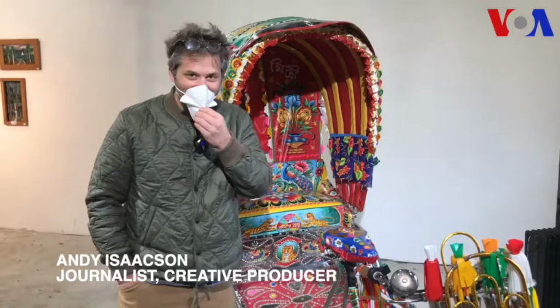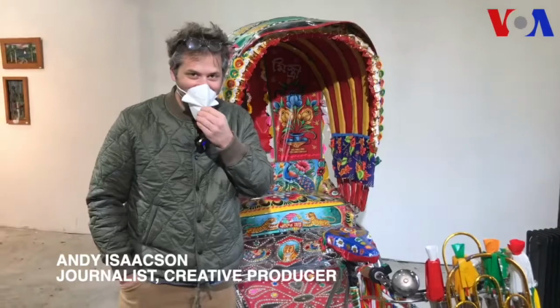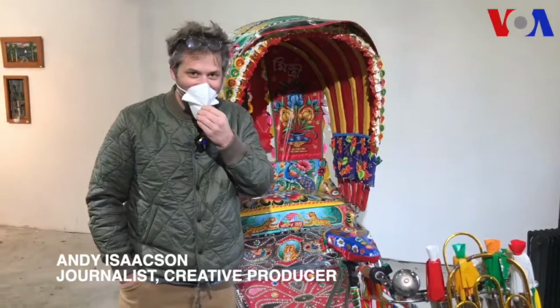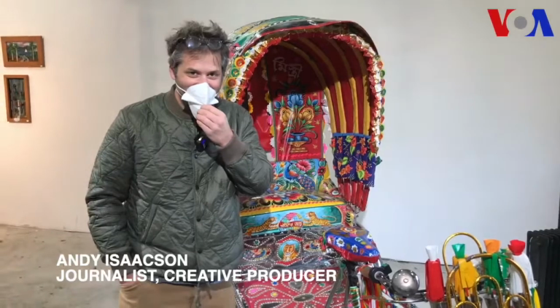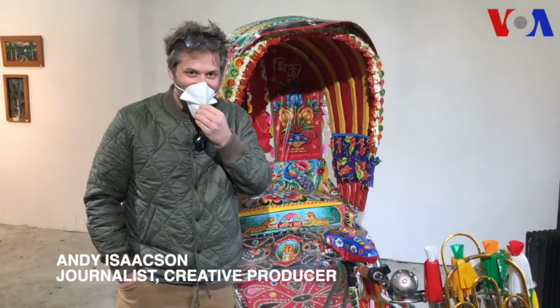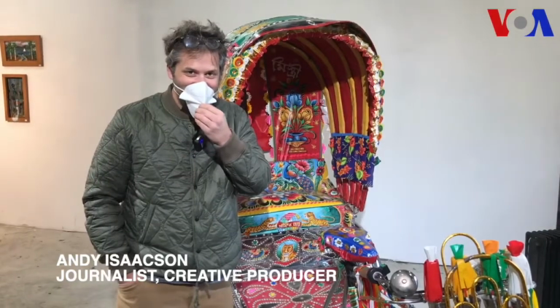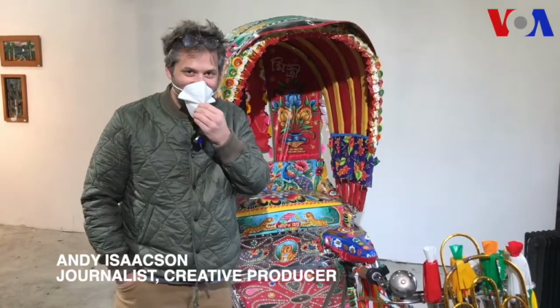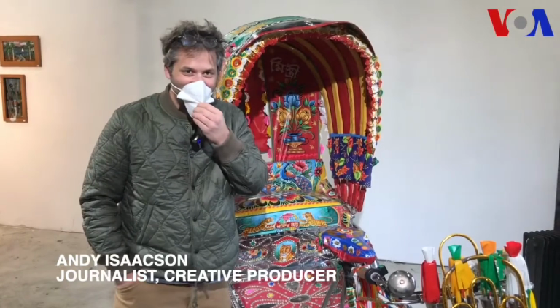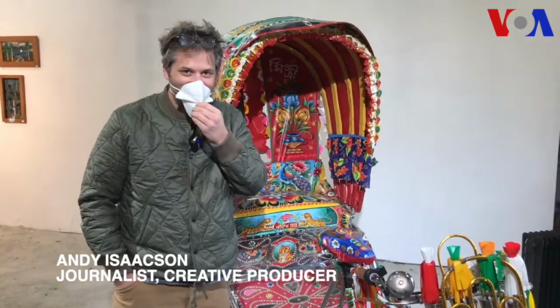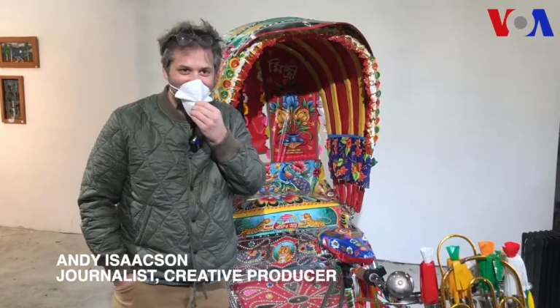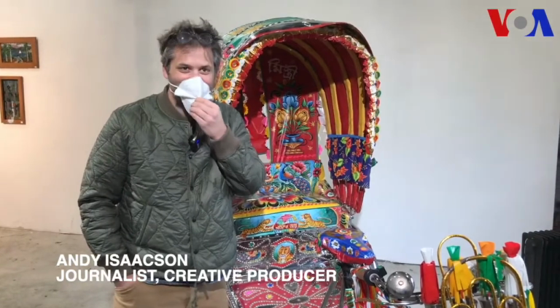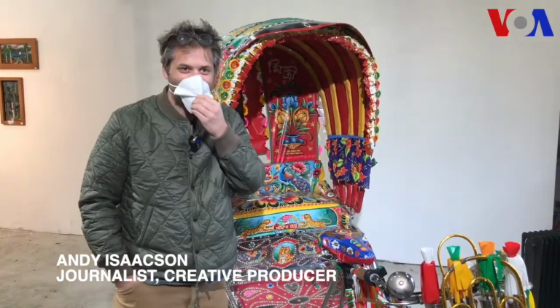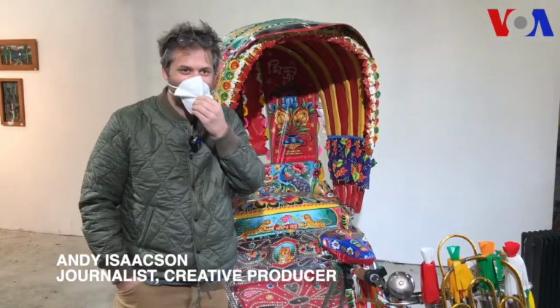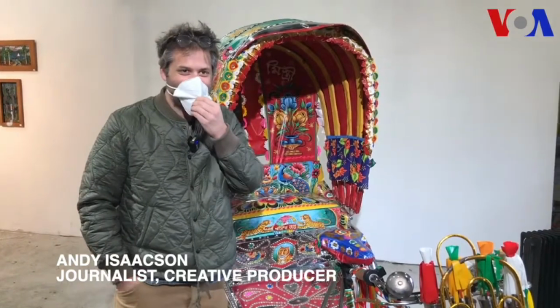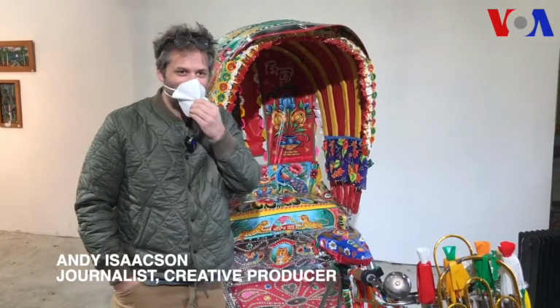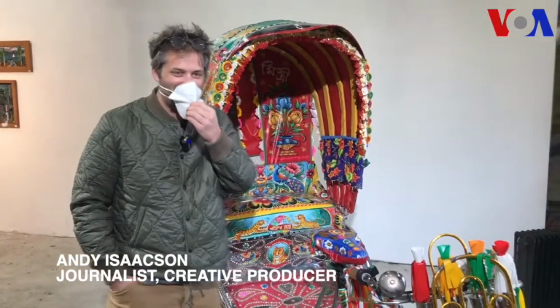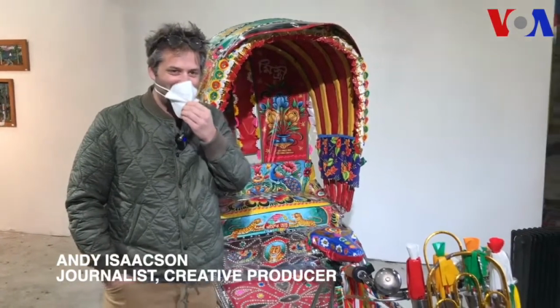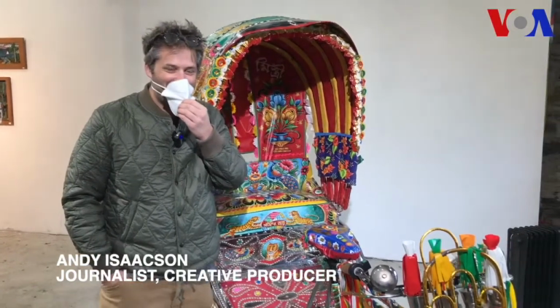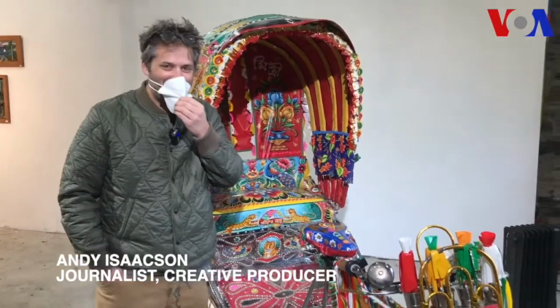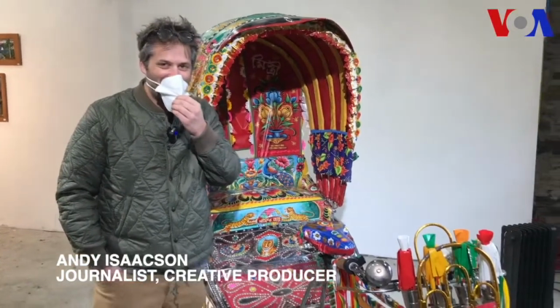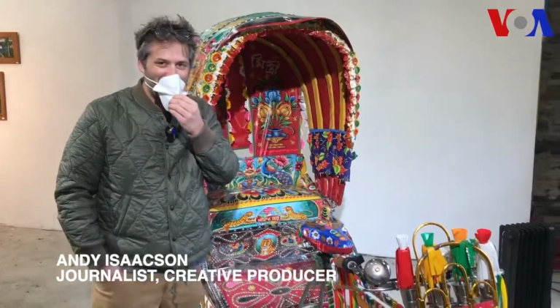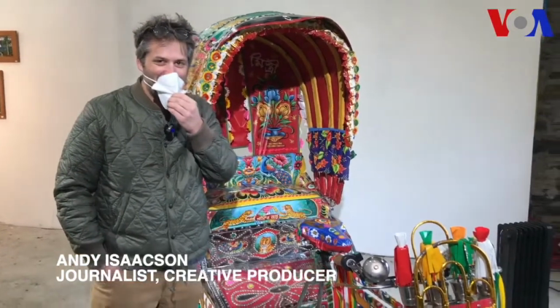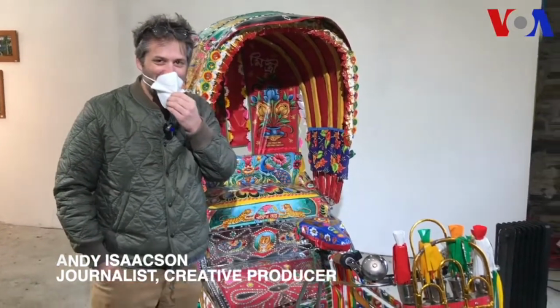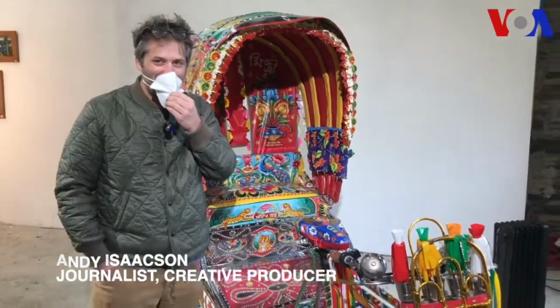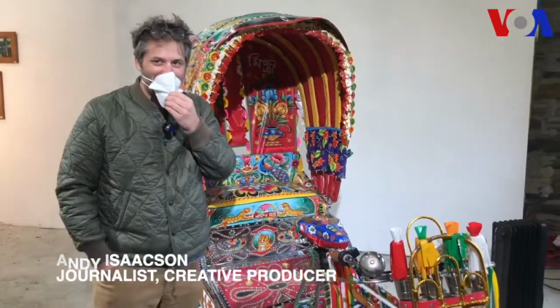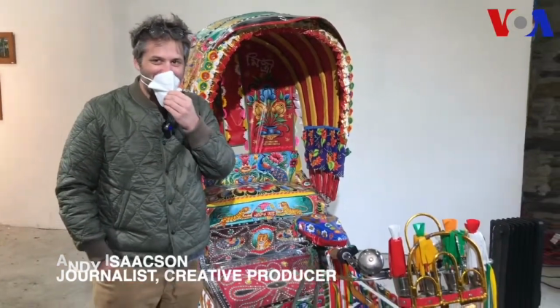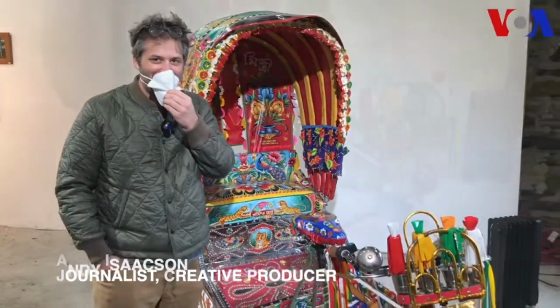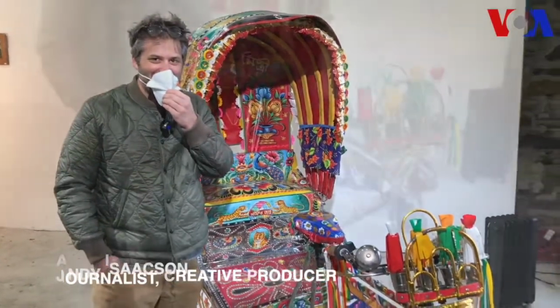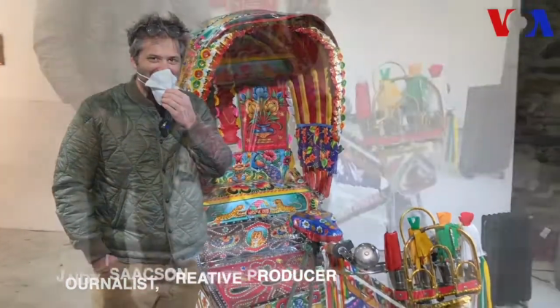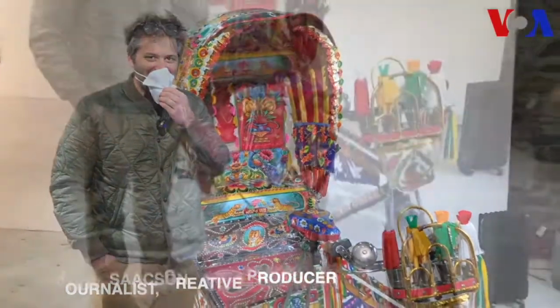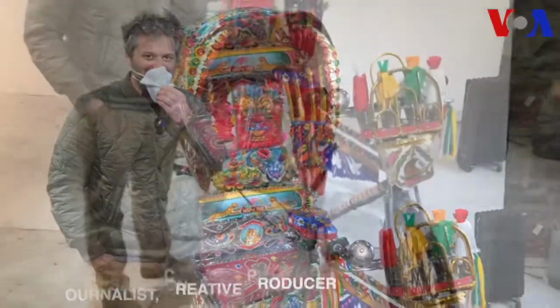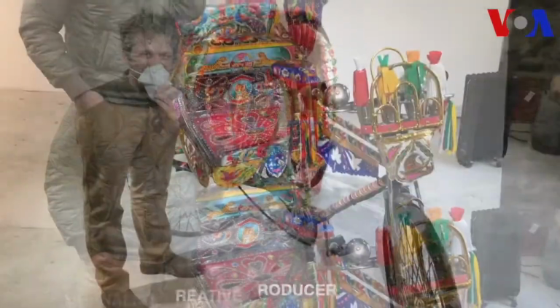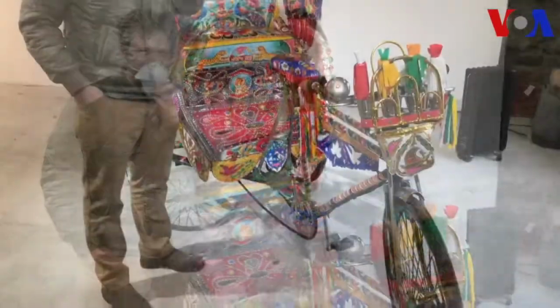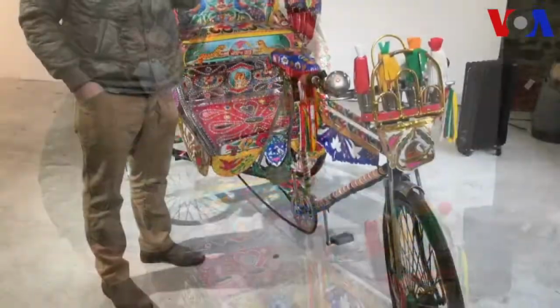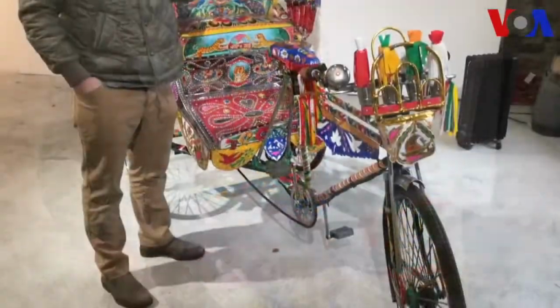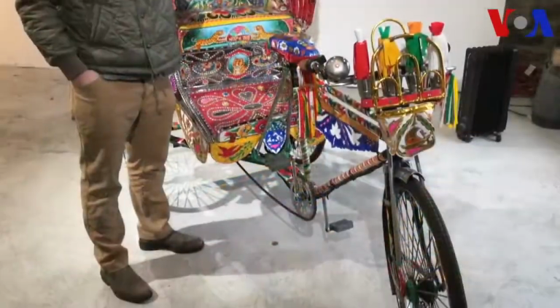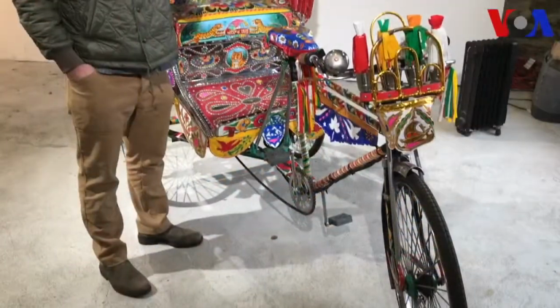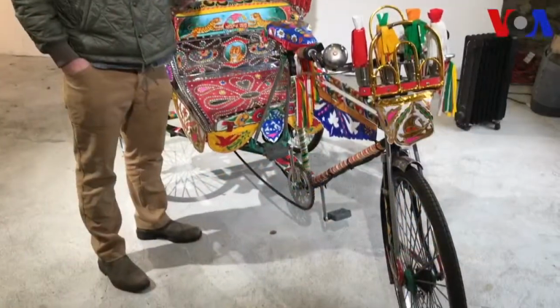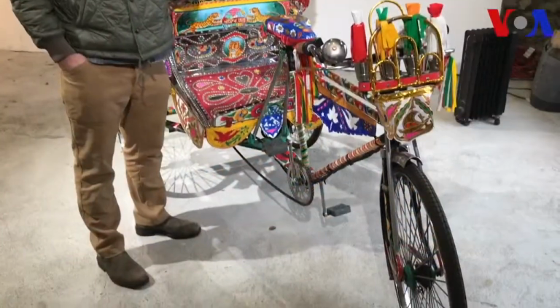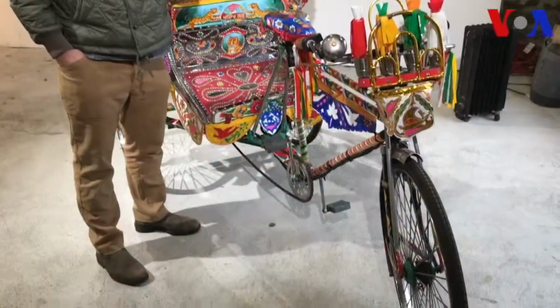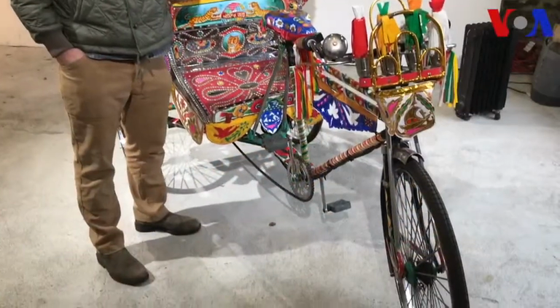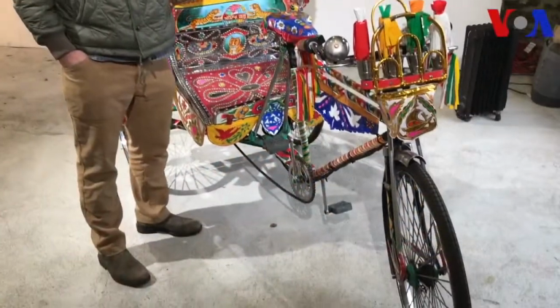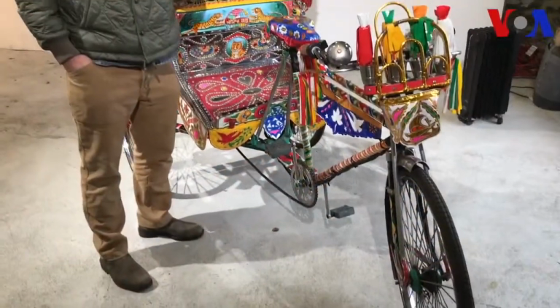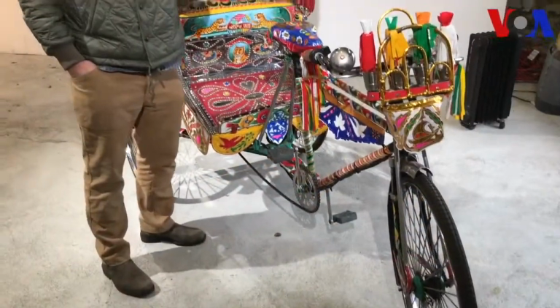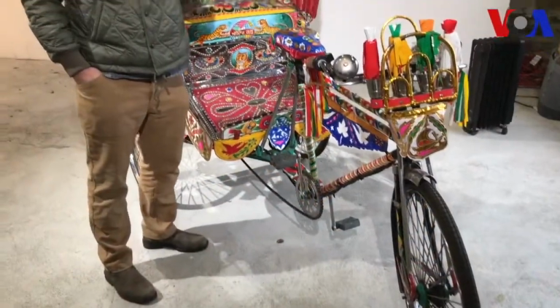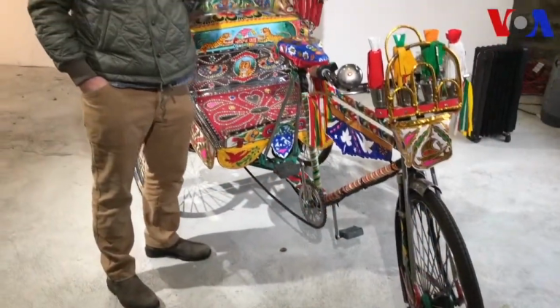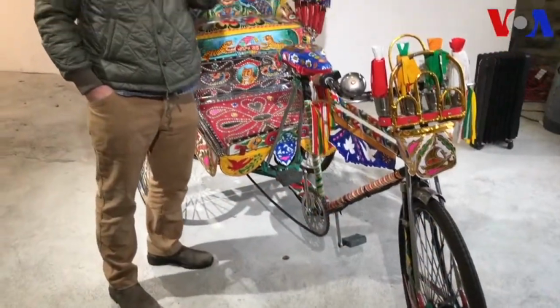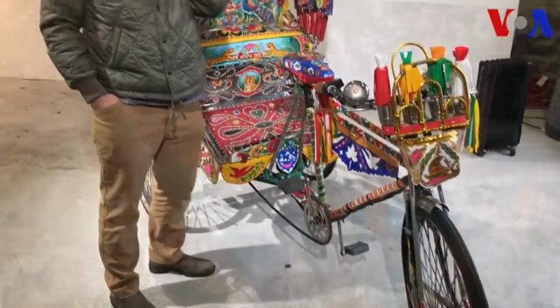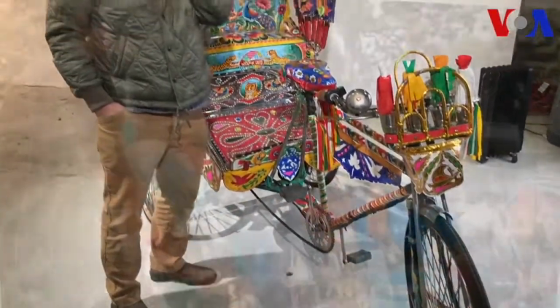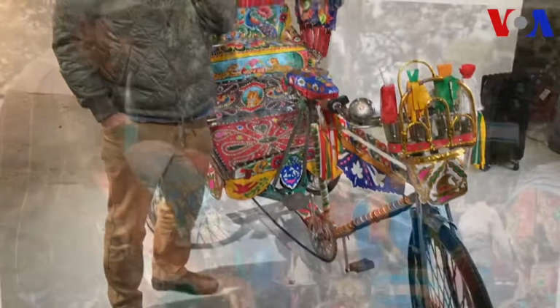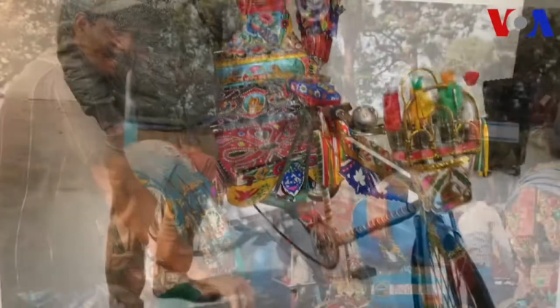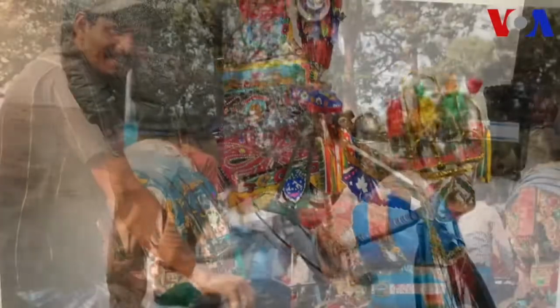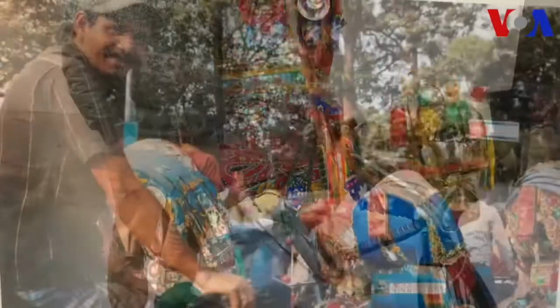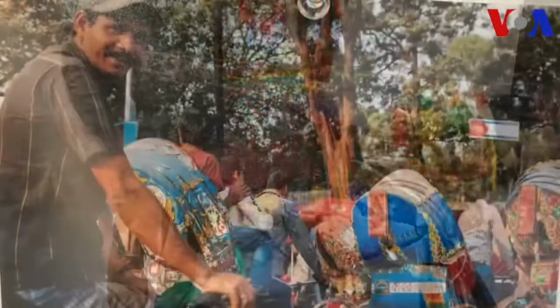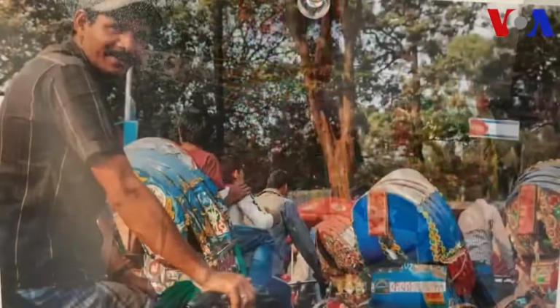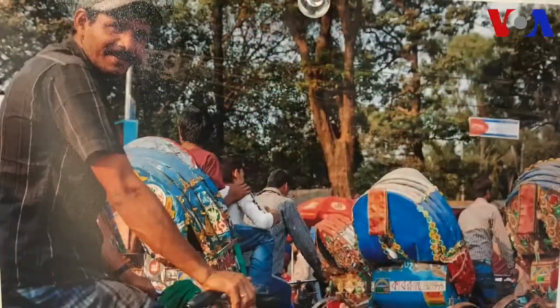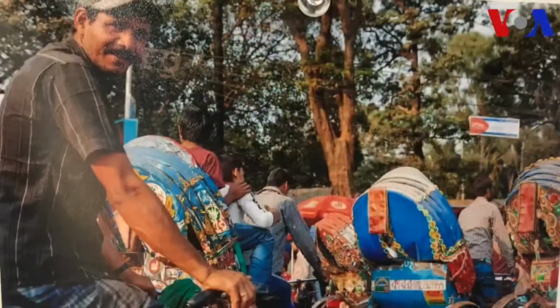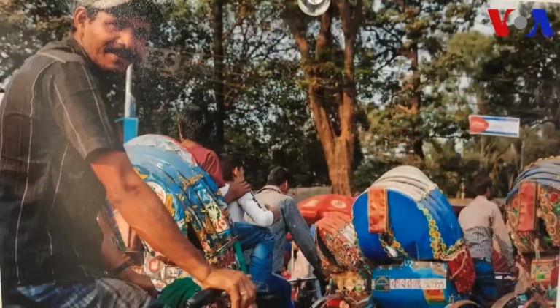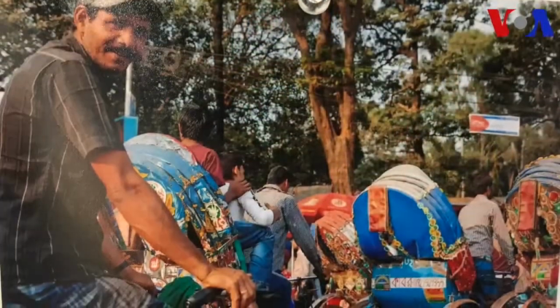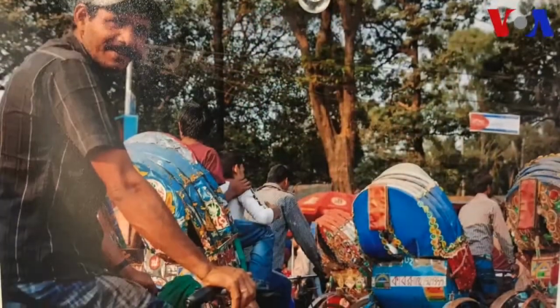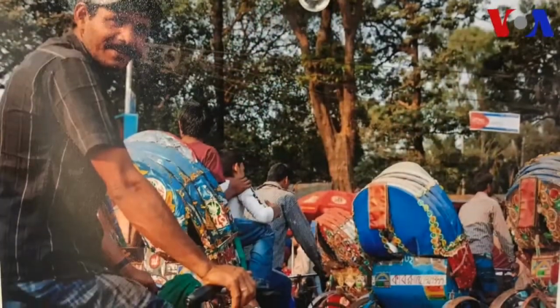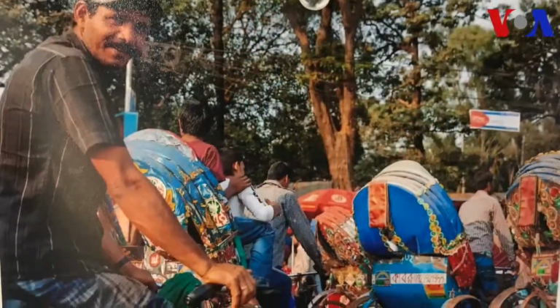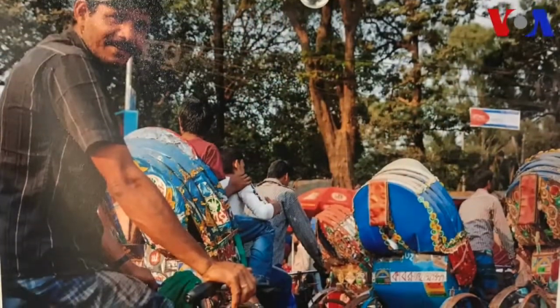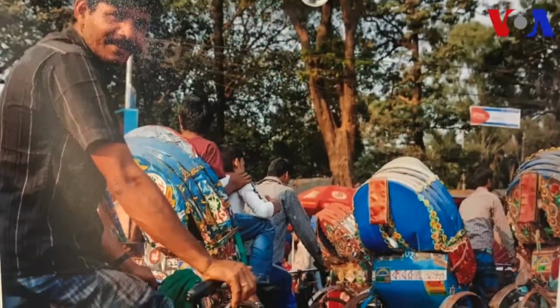Yeah, all the way from Dhaka. It was painted by a man named Rafiq in 2018.